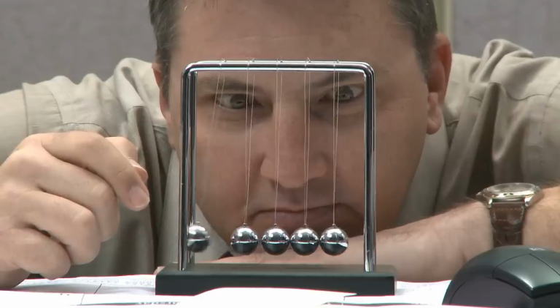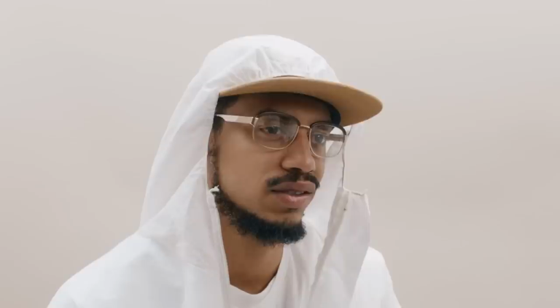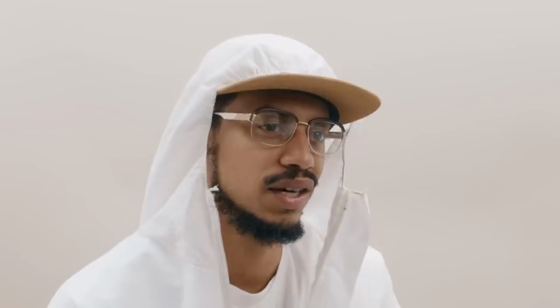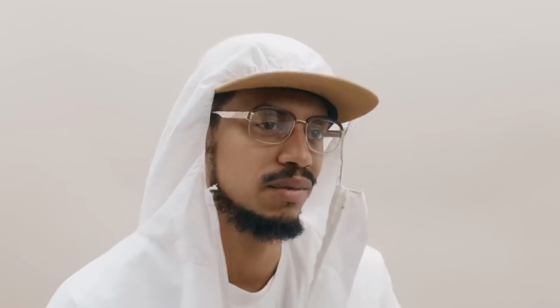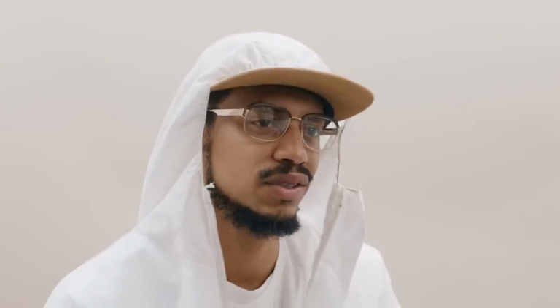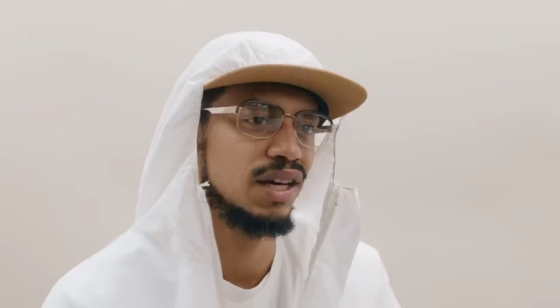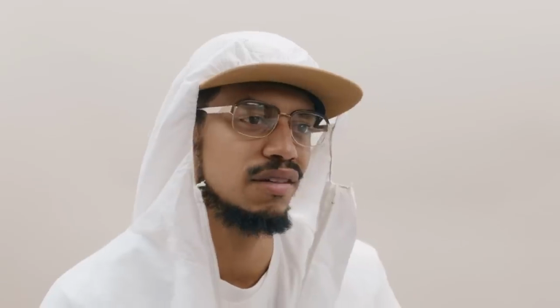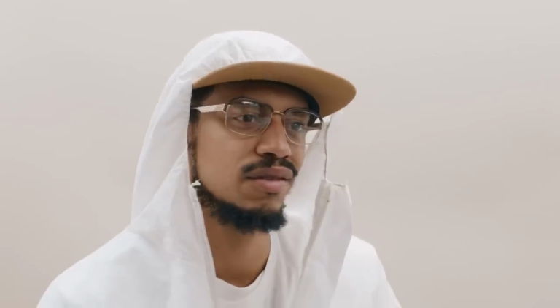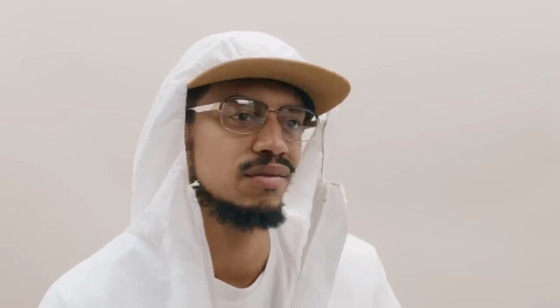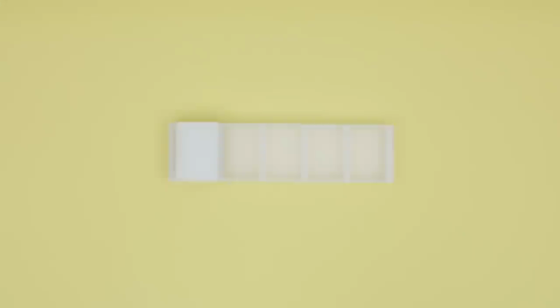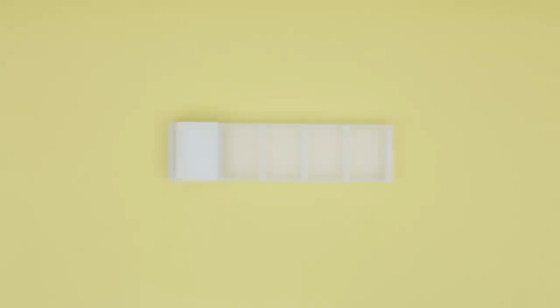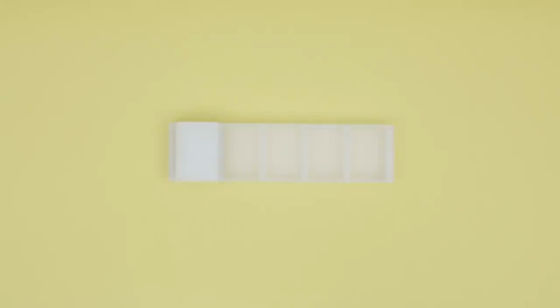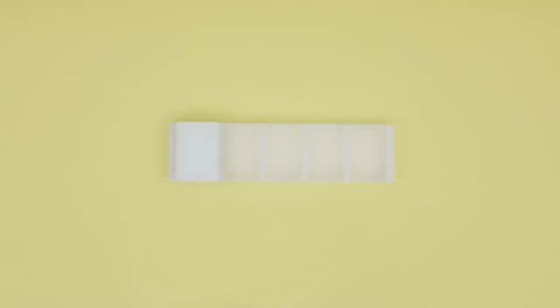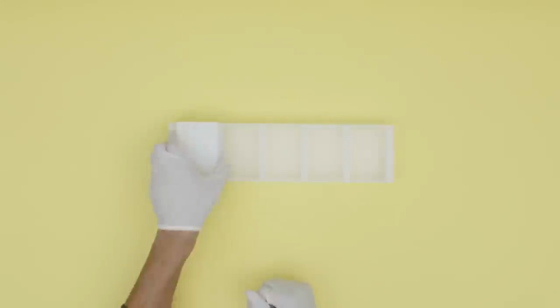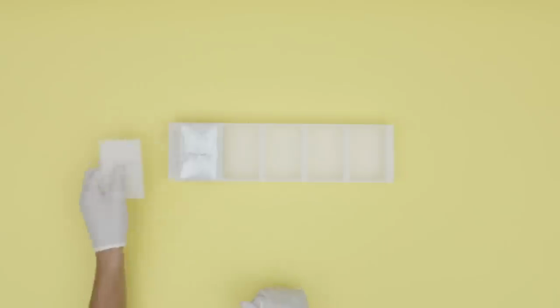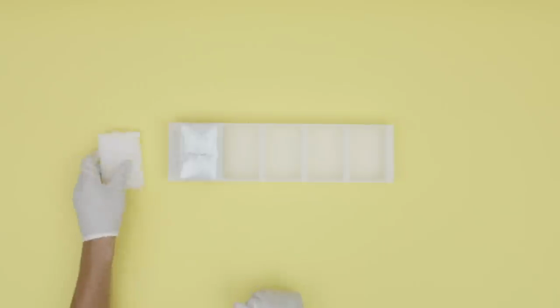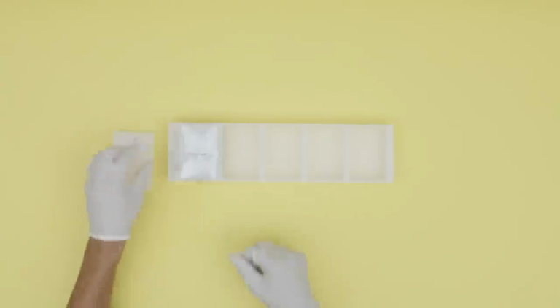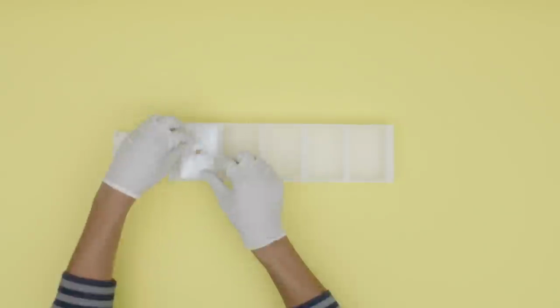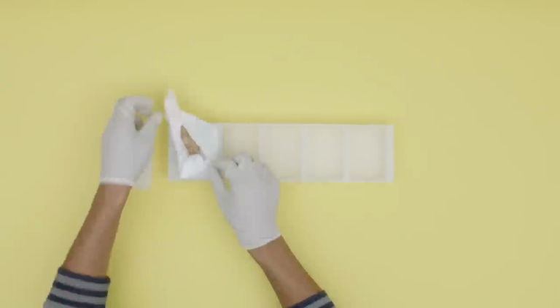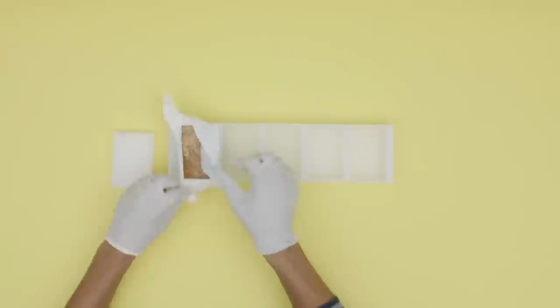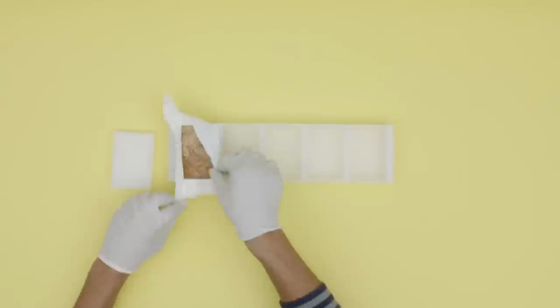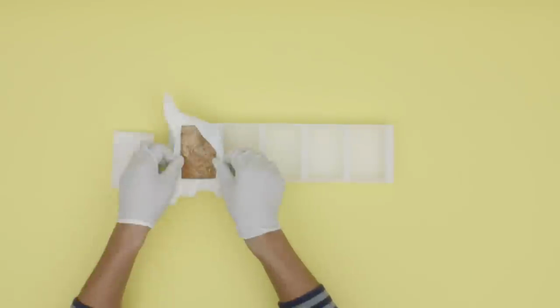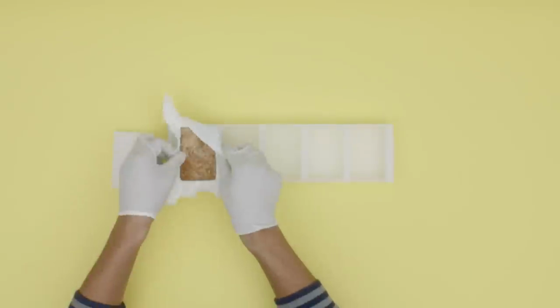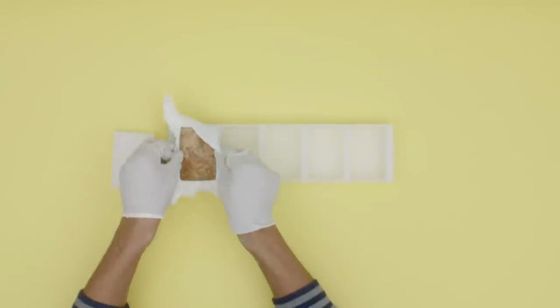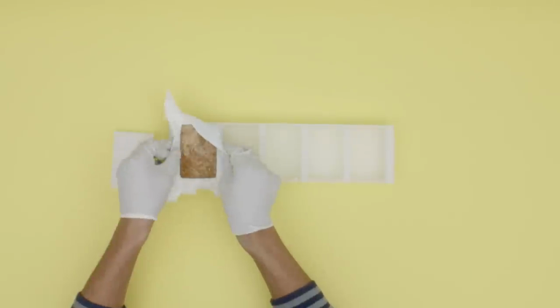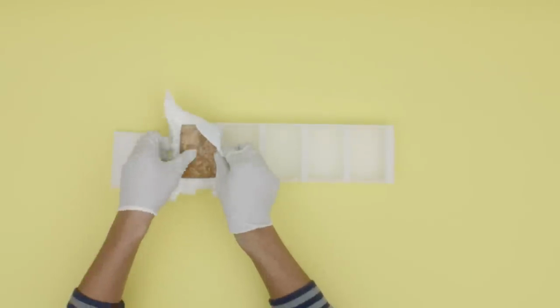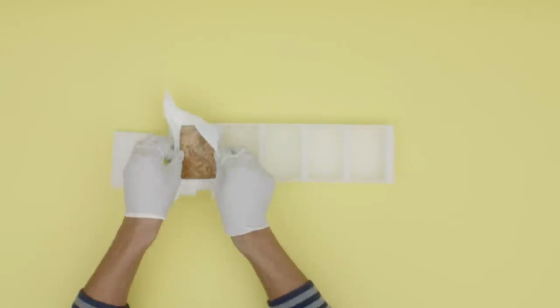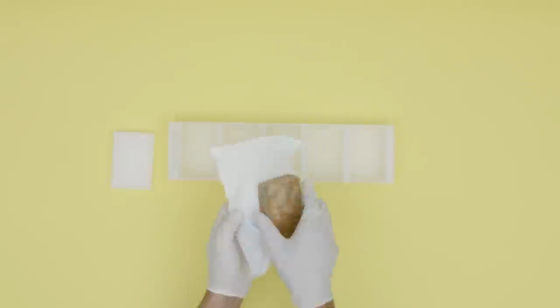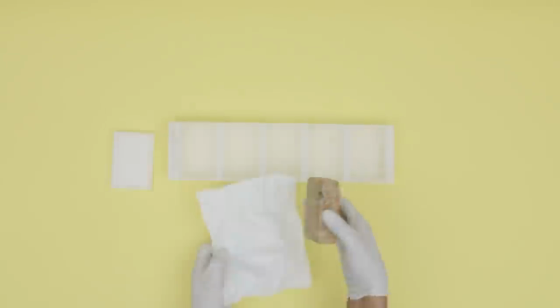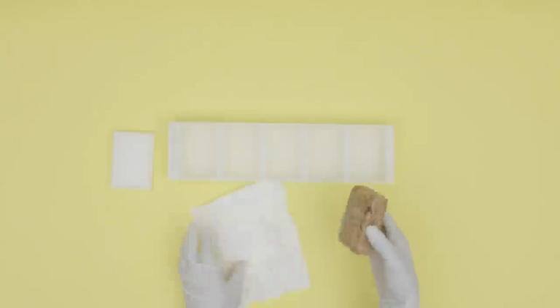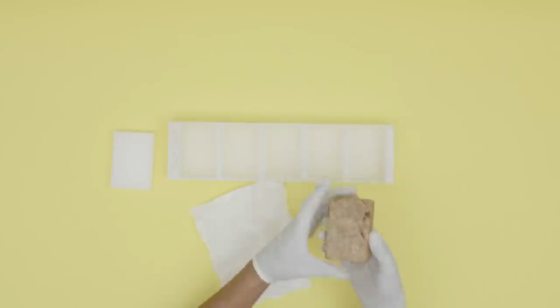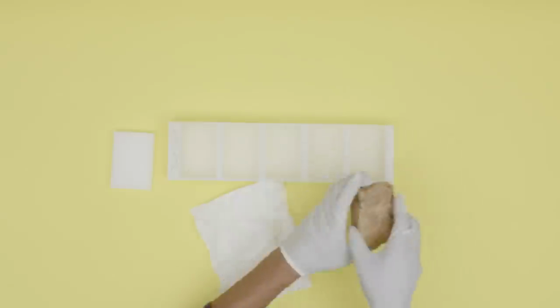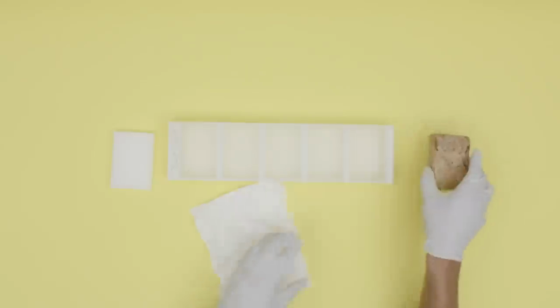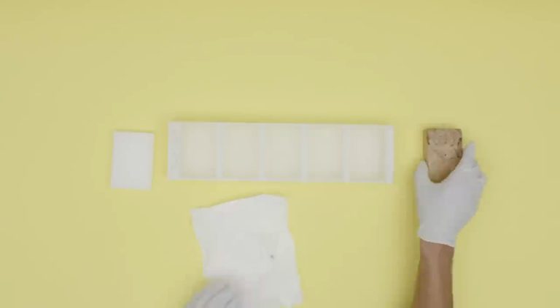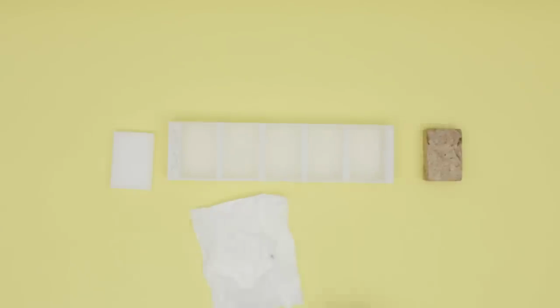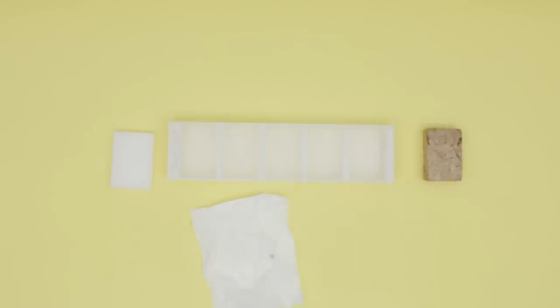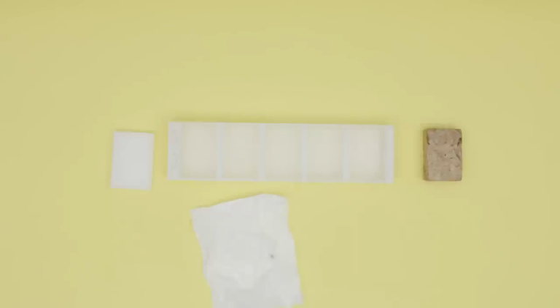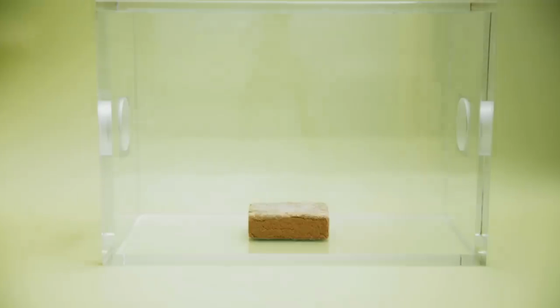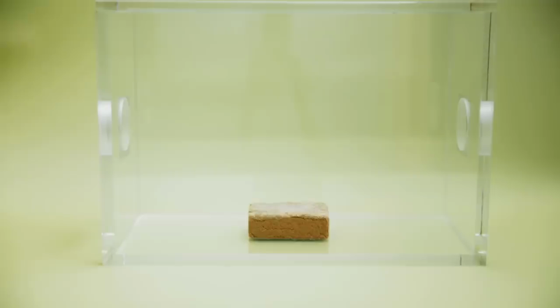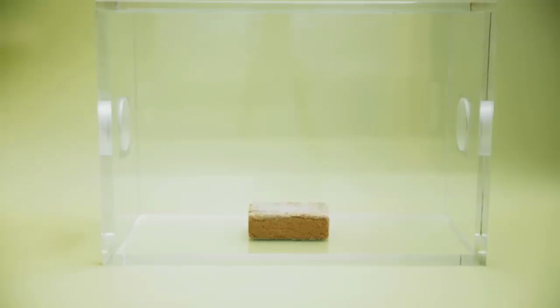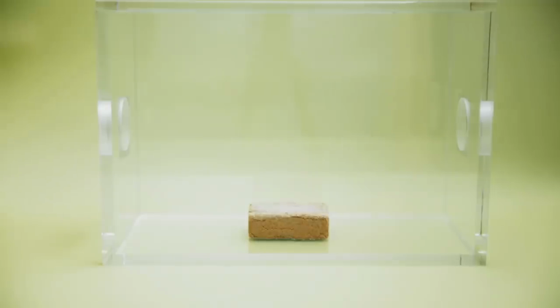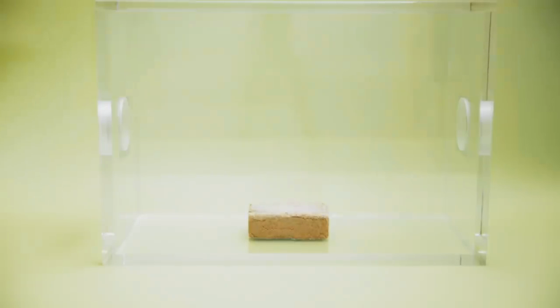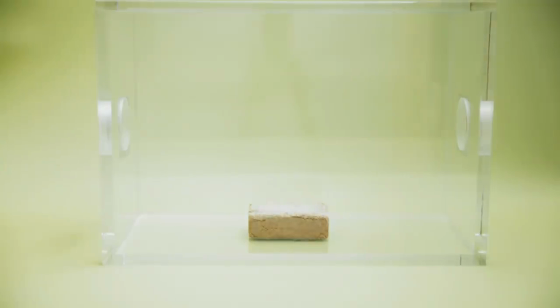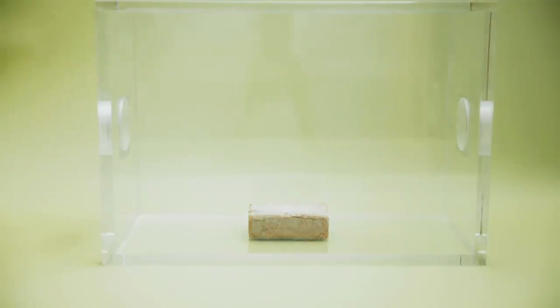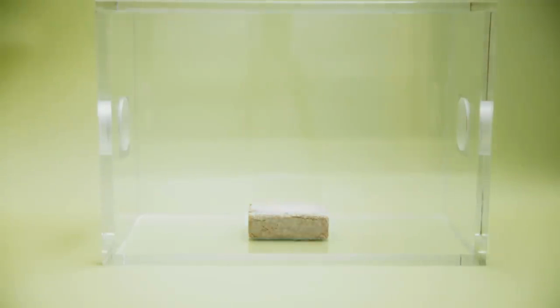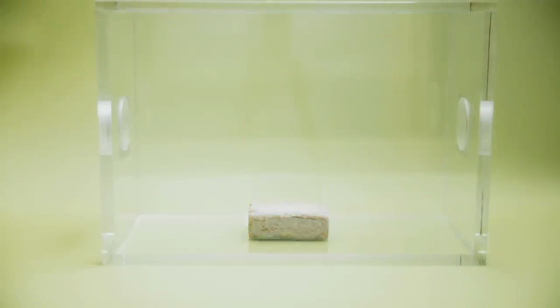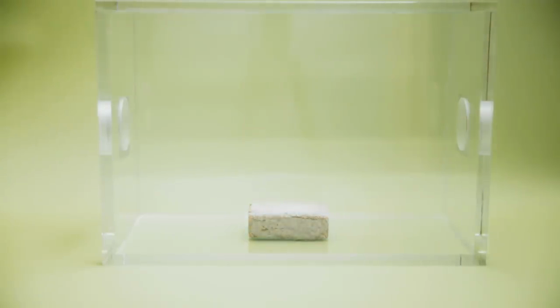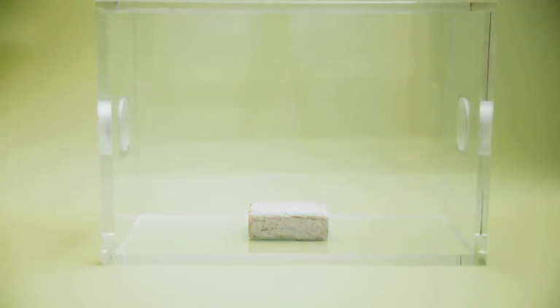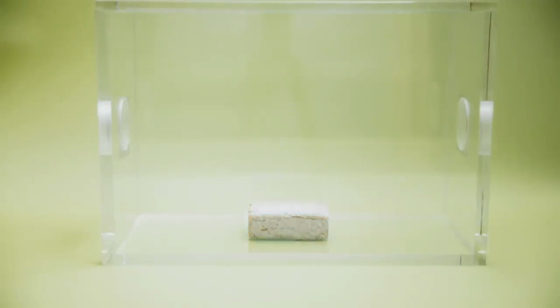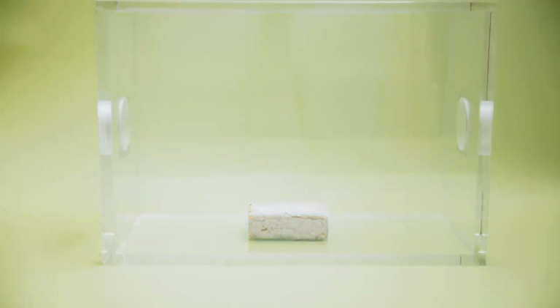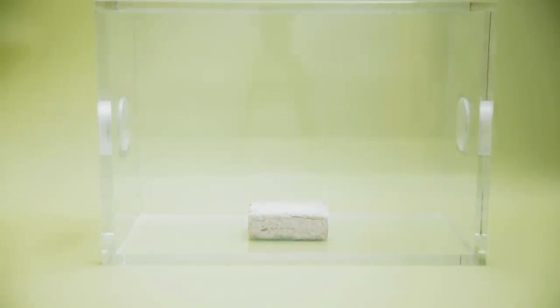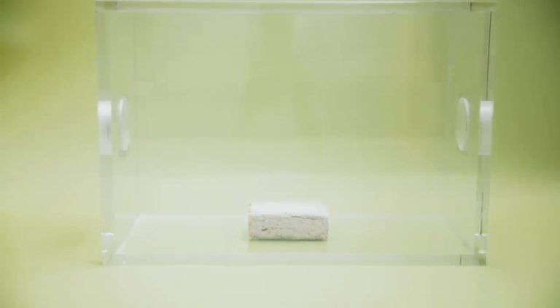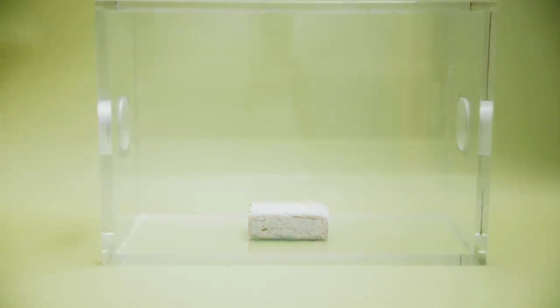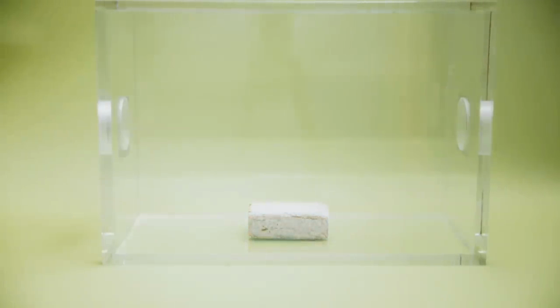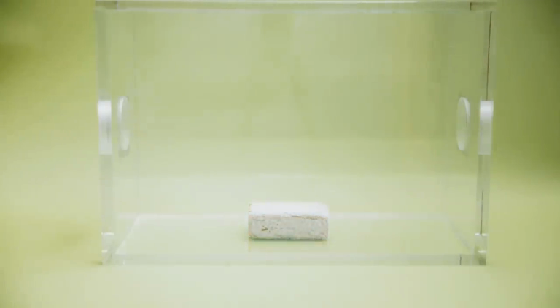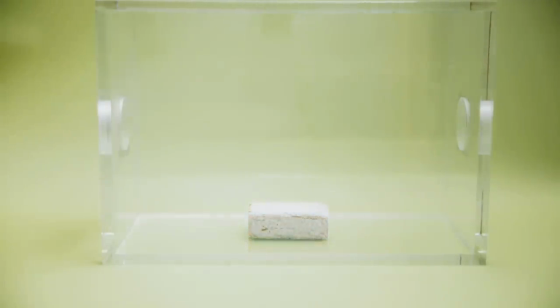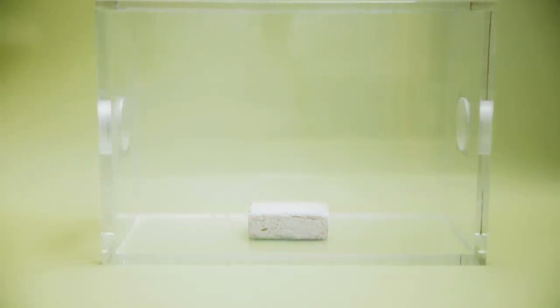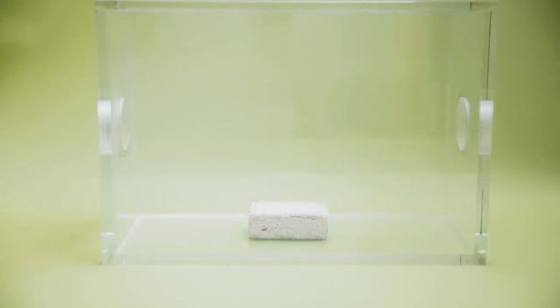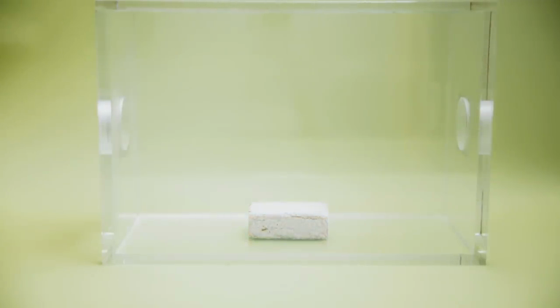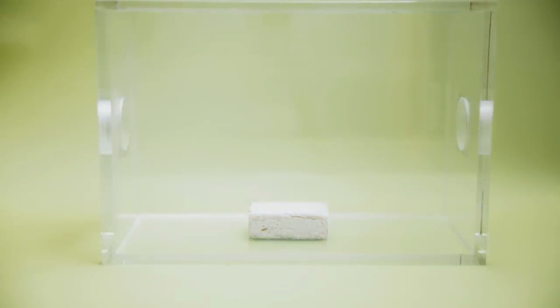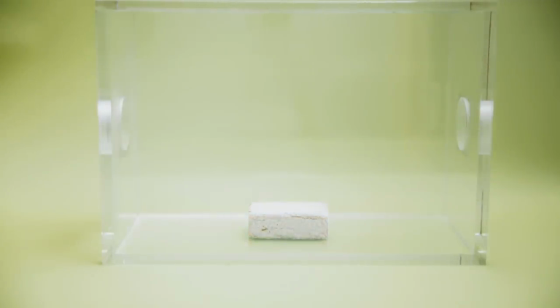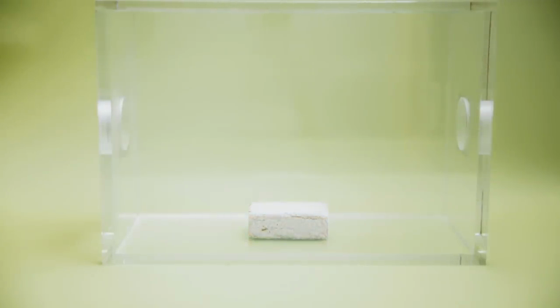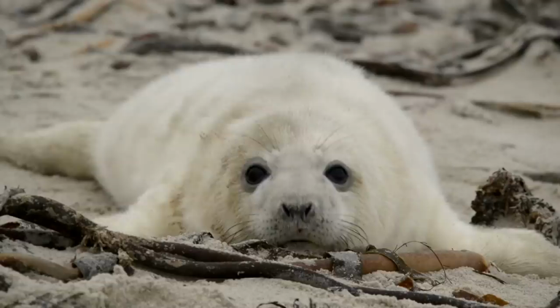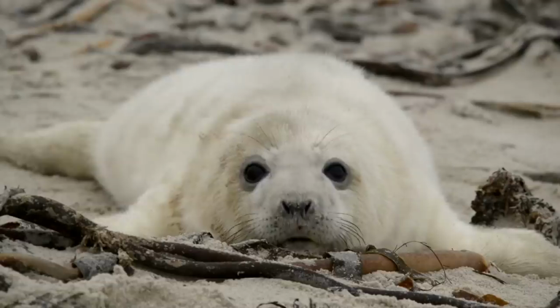Step seven, remove the brick from the mold and wait for it to strengthen. This will take approximately one week.